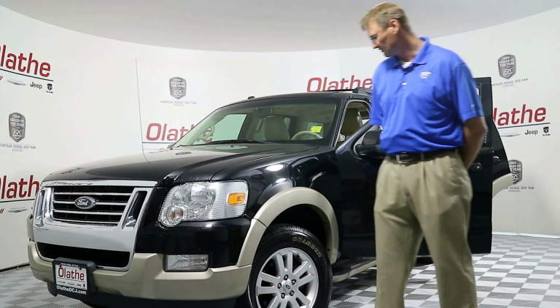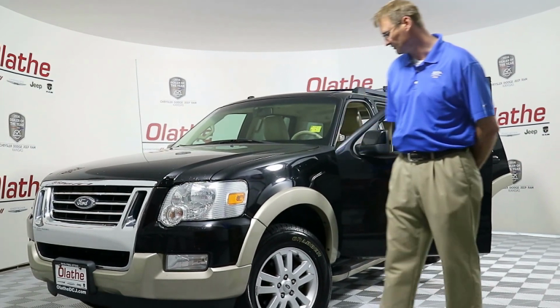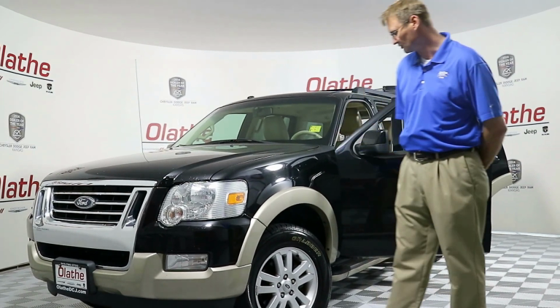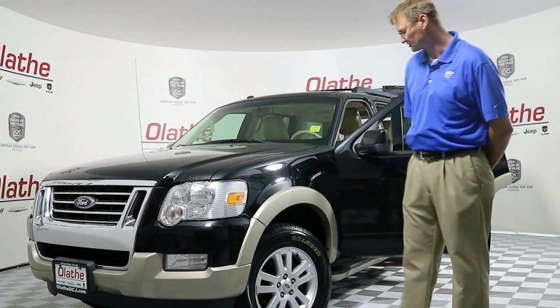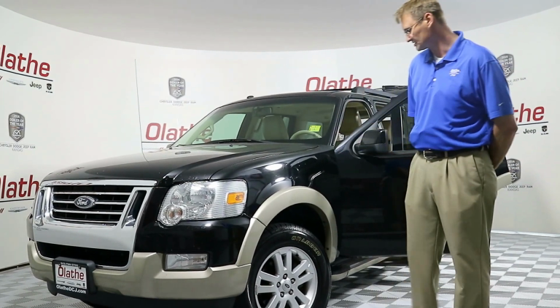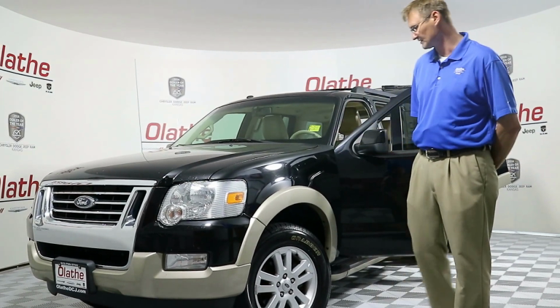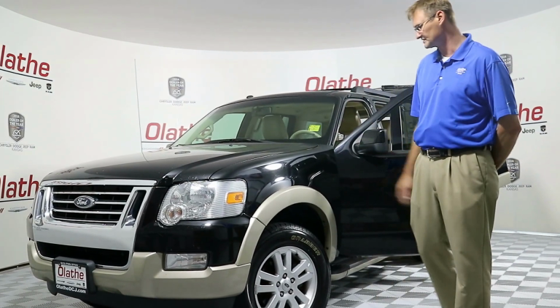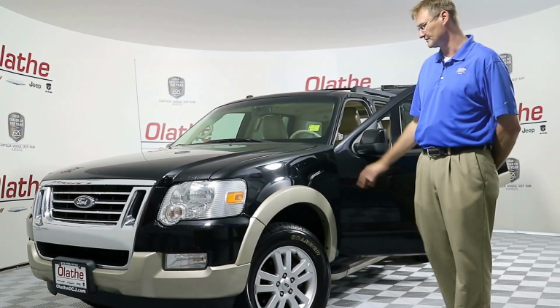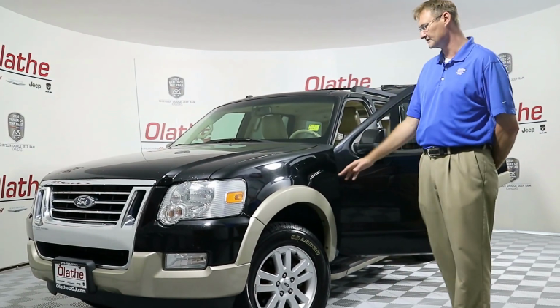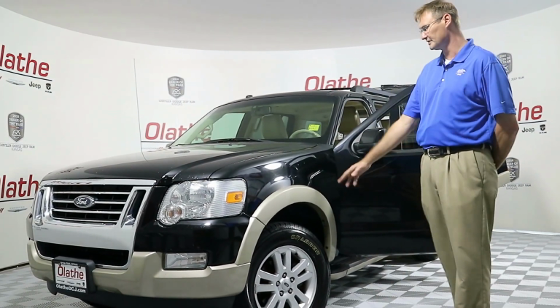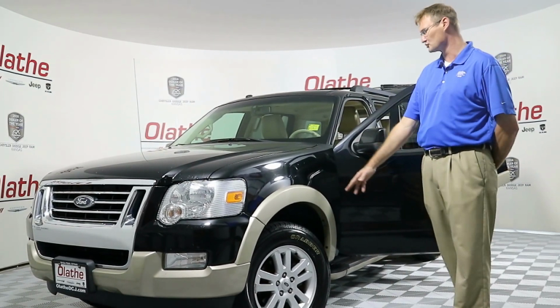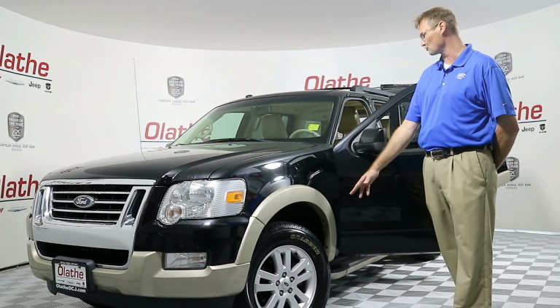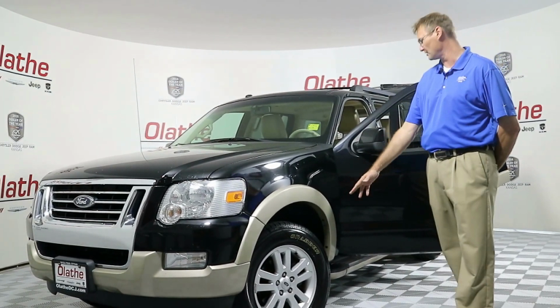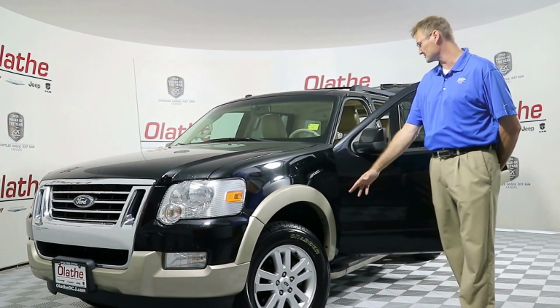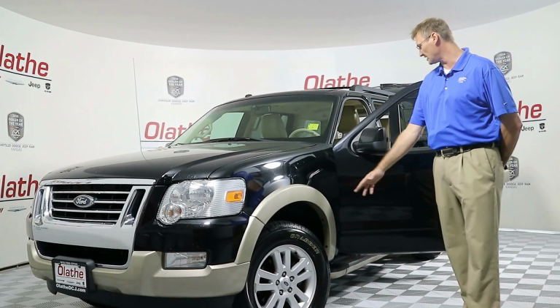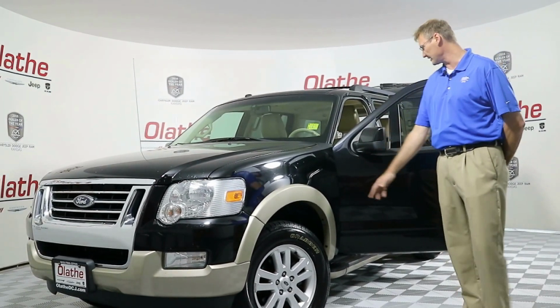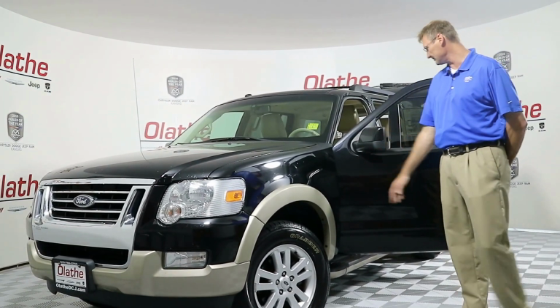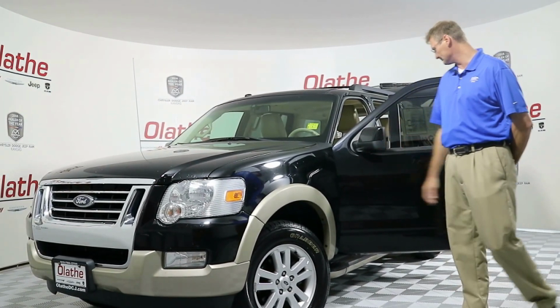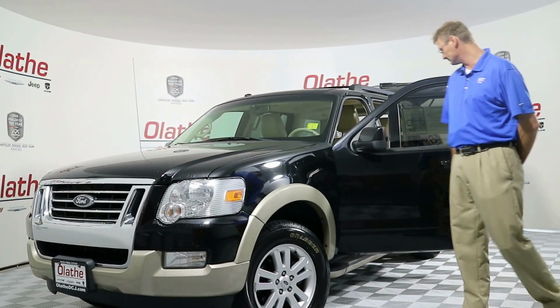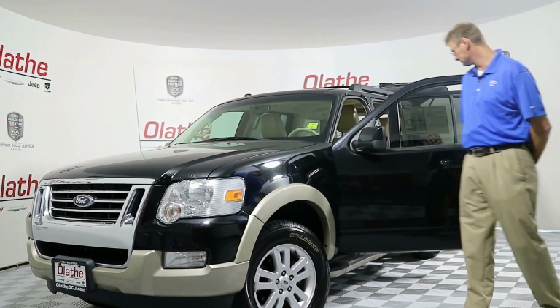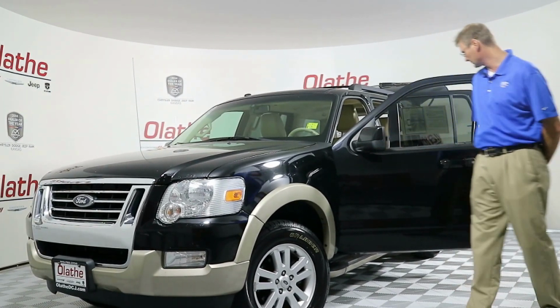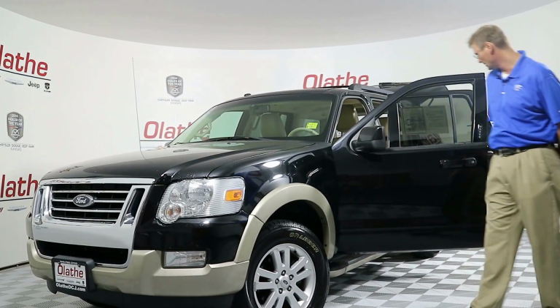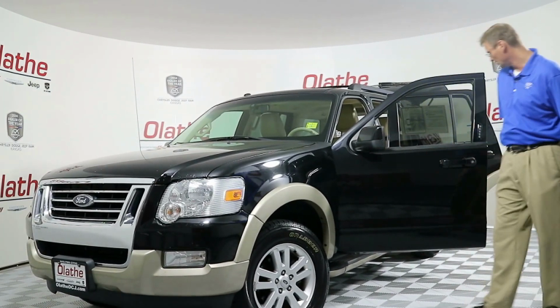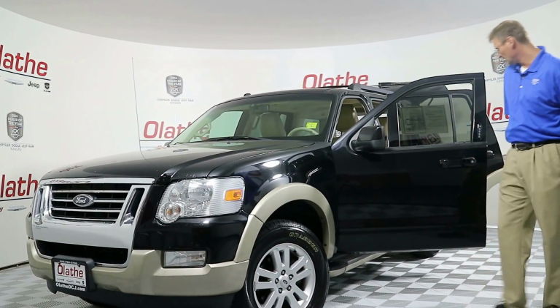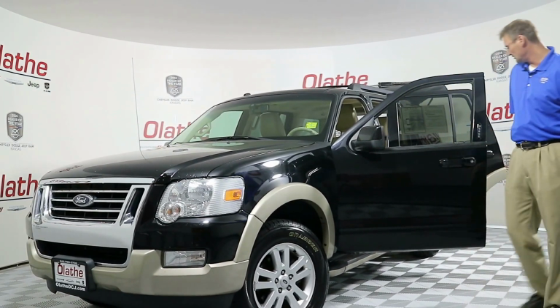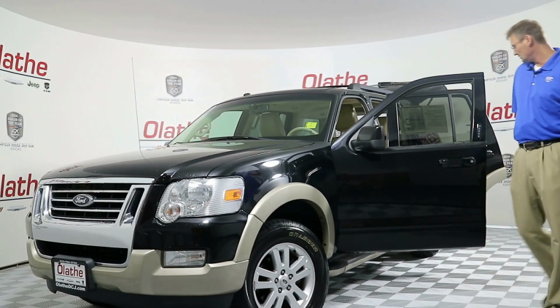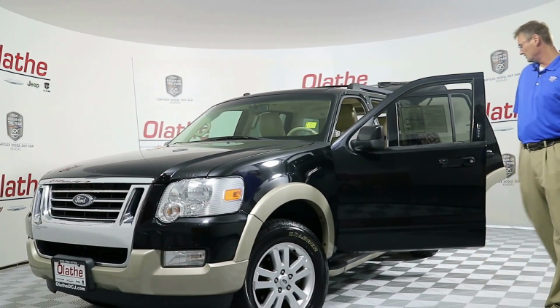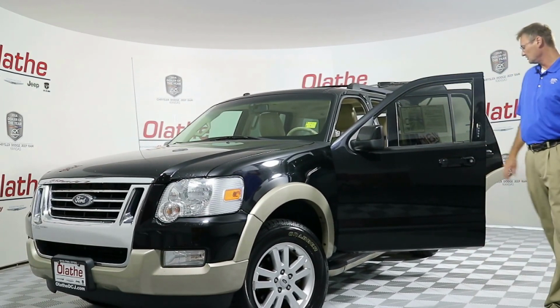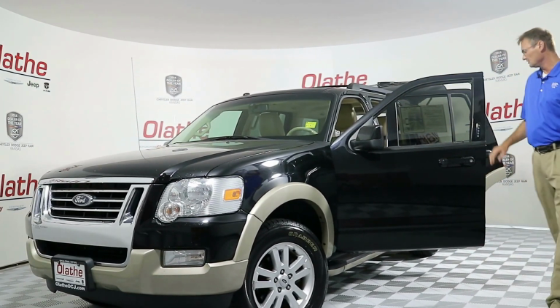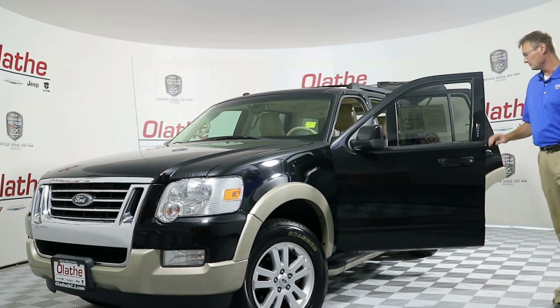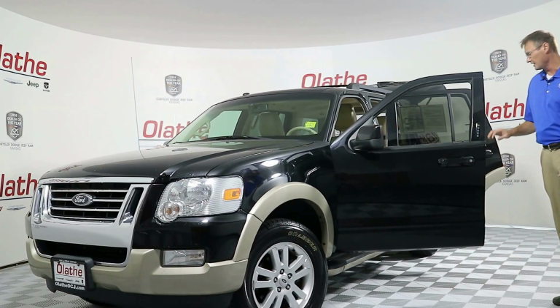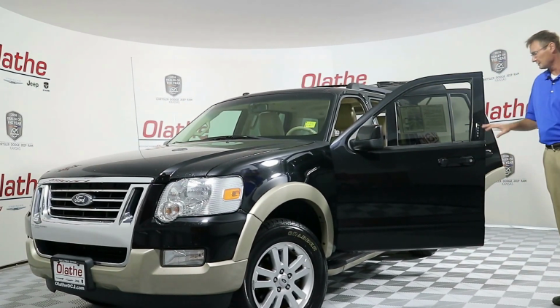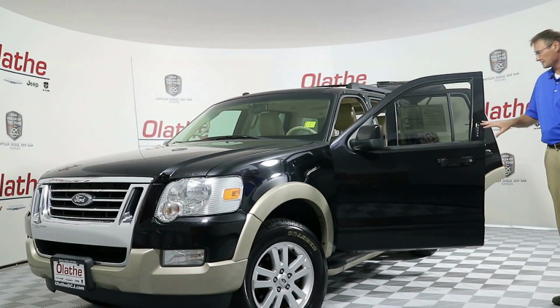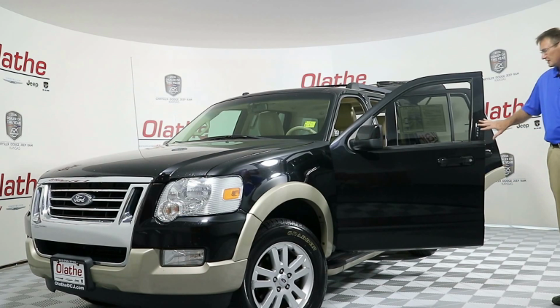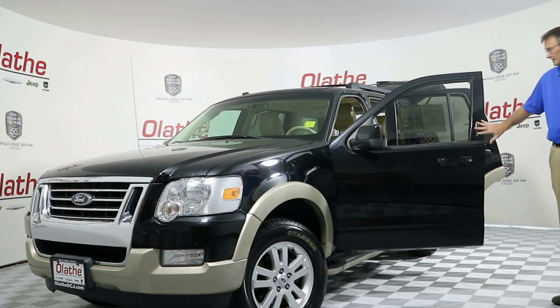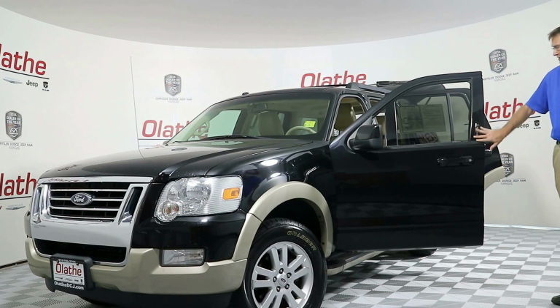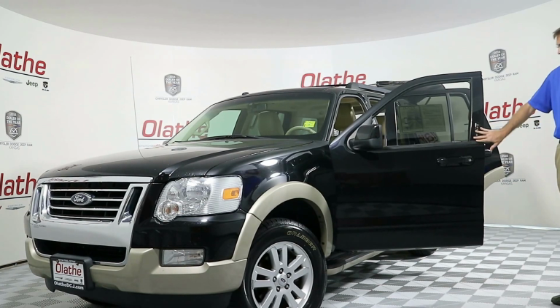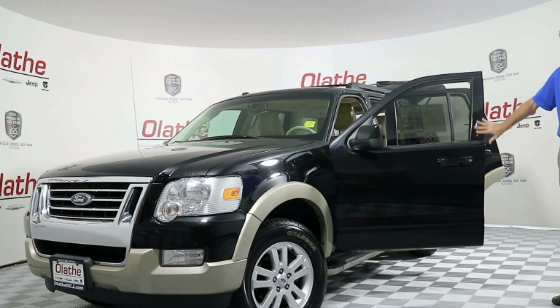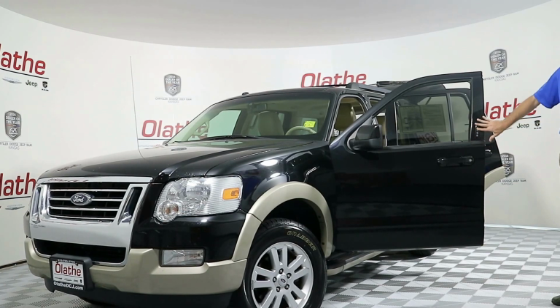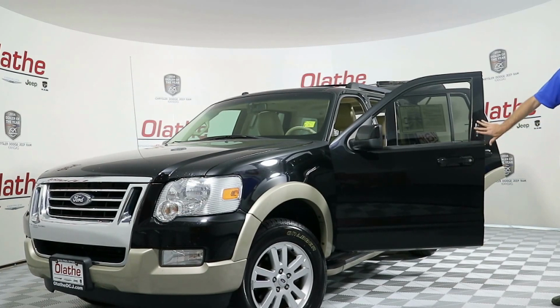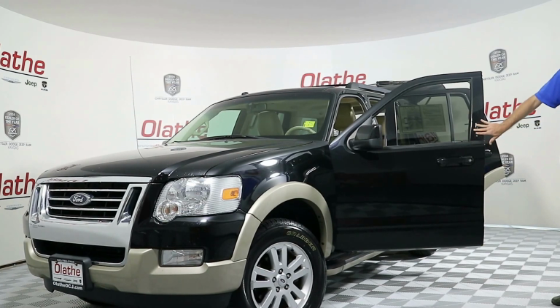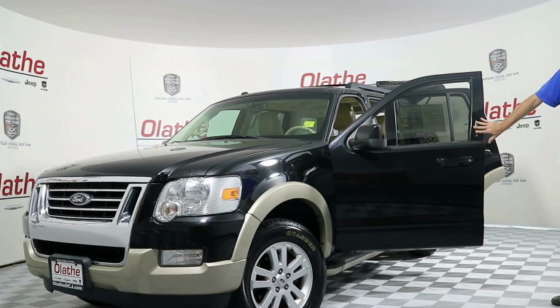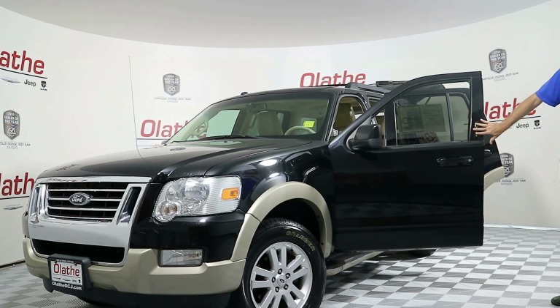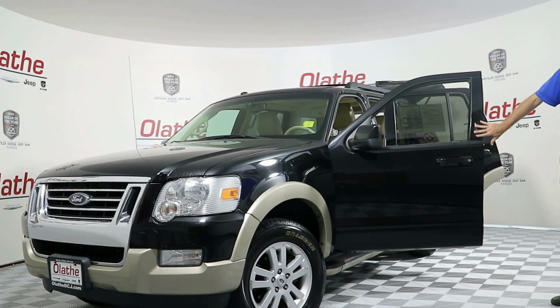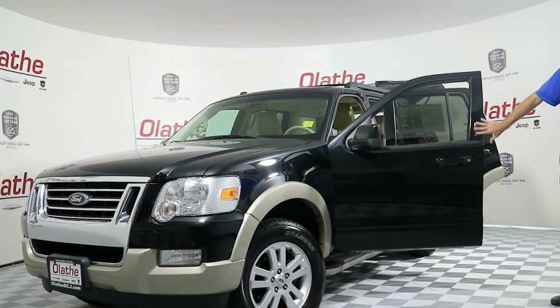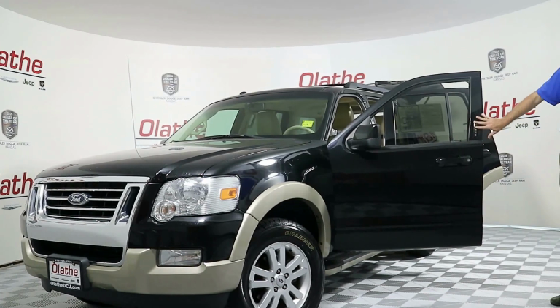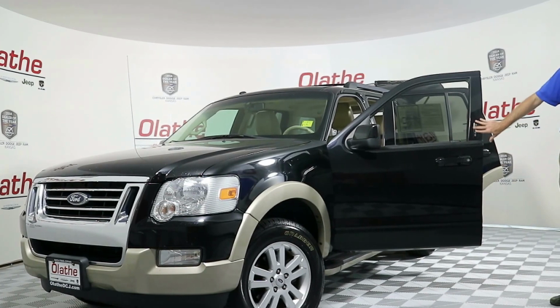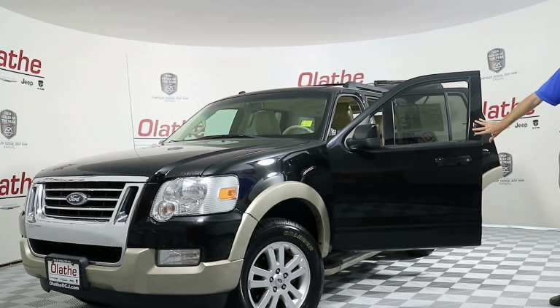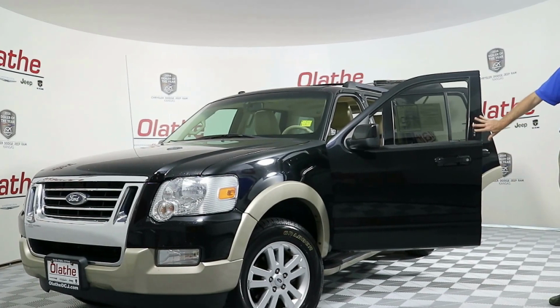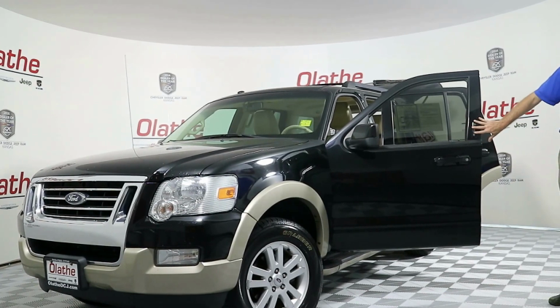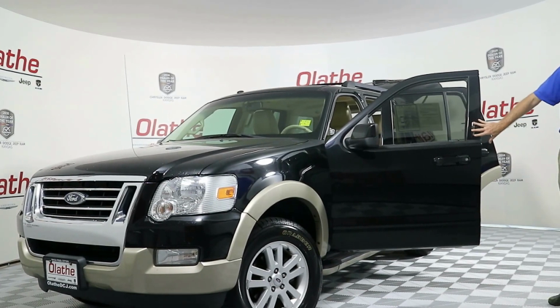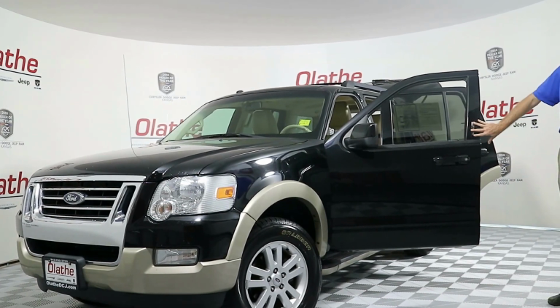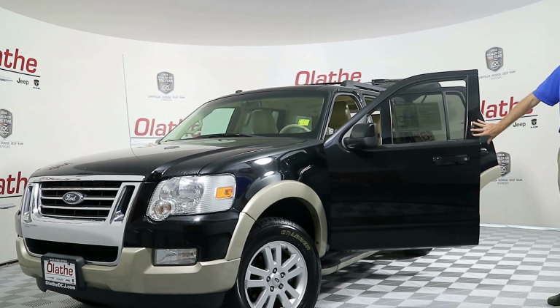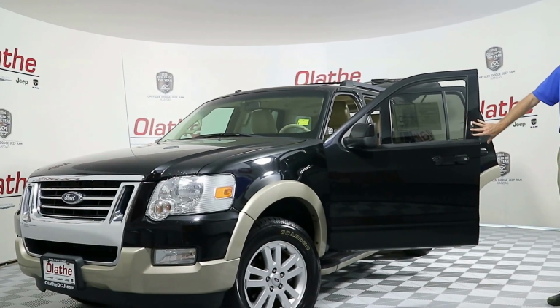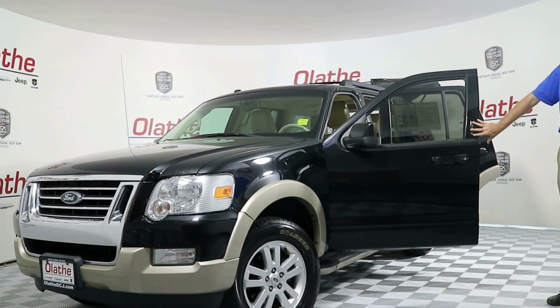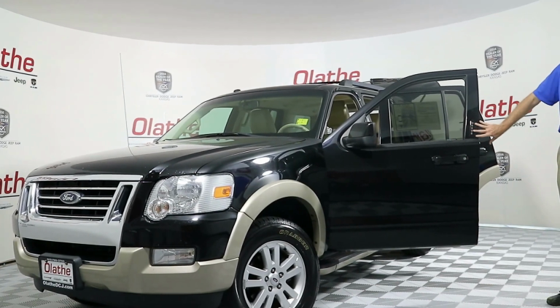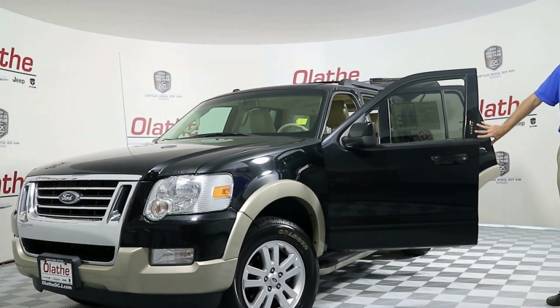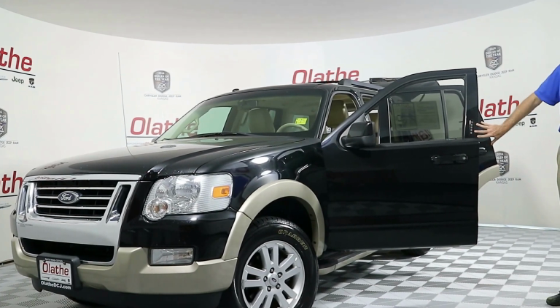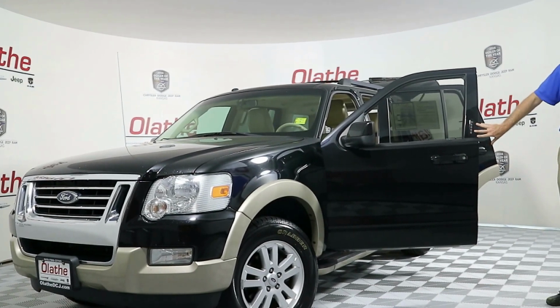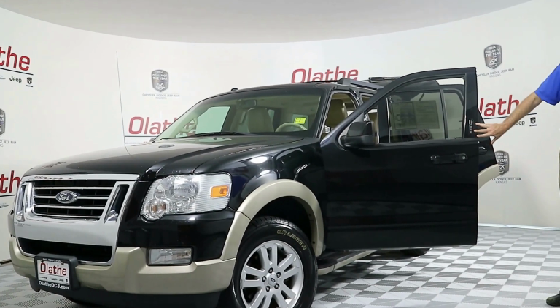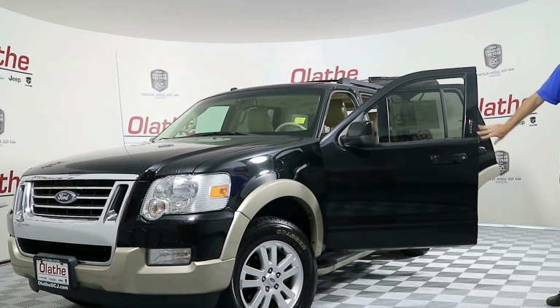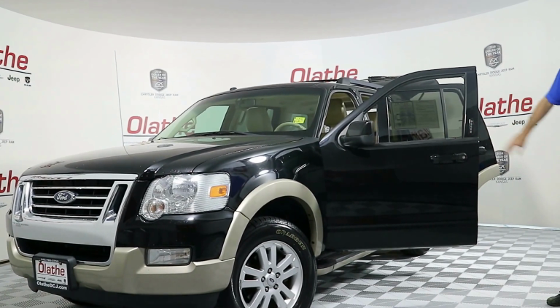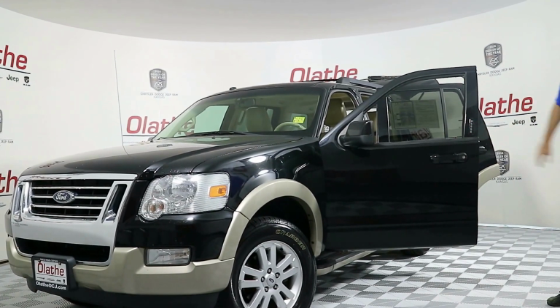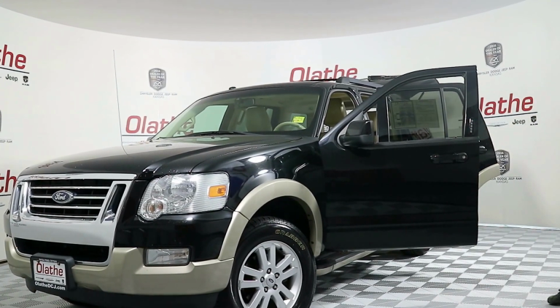The vehicle does have 17 inch rims on it. You got key coating locking right here on the side of the door.